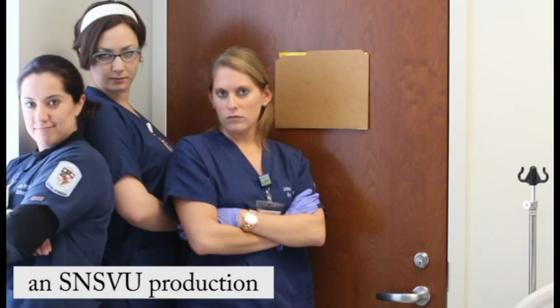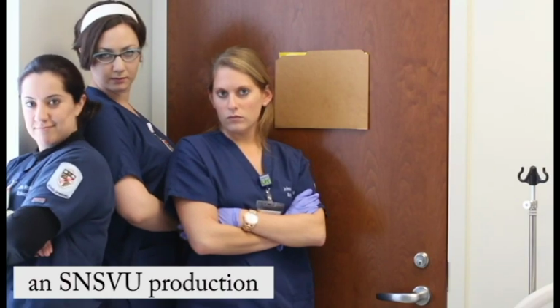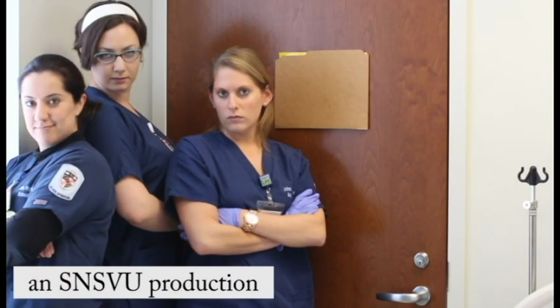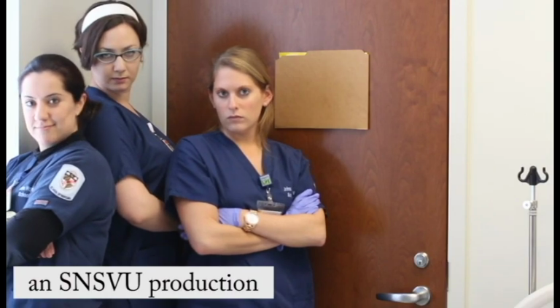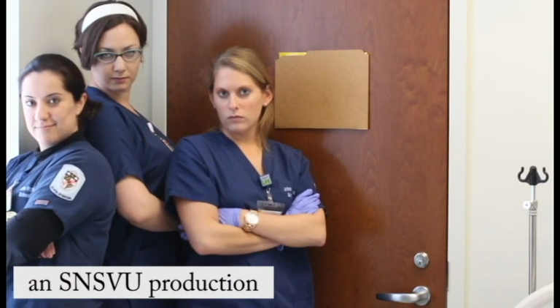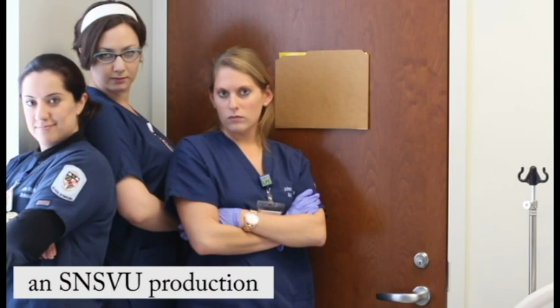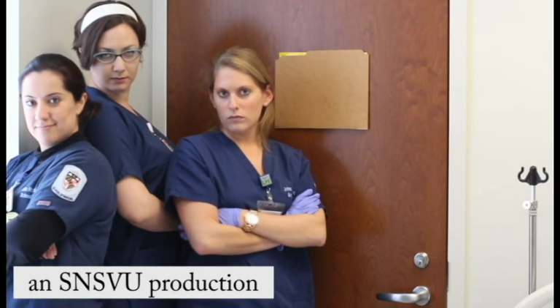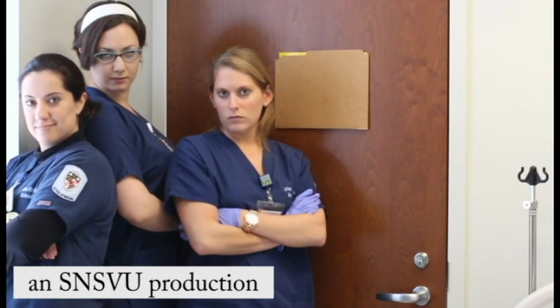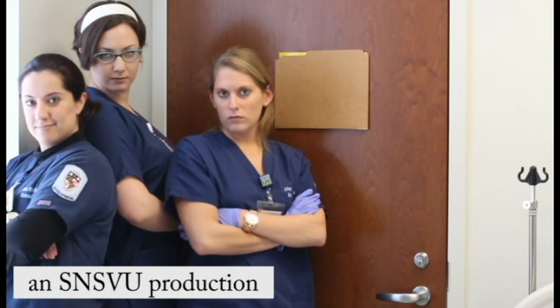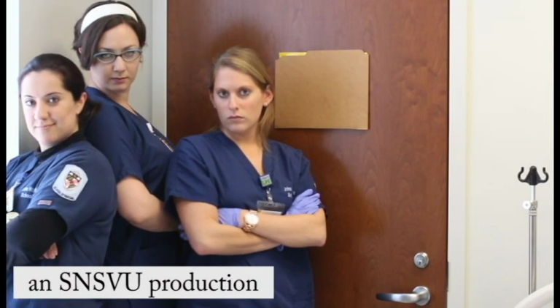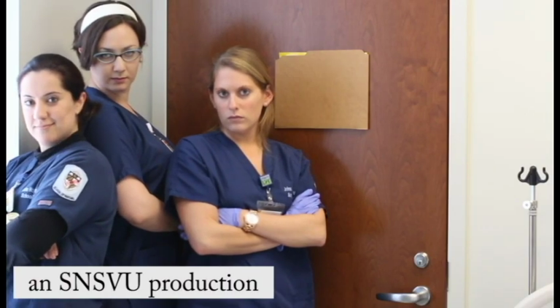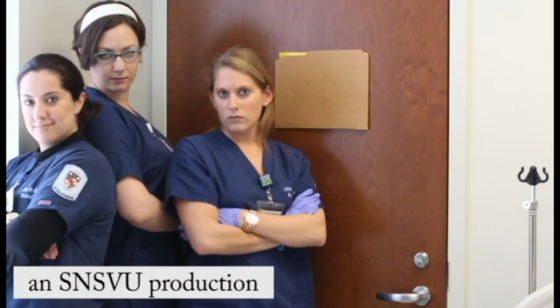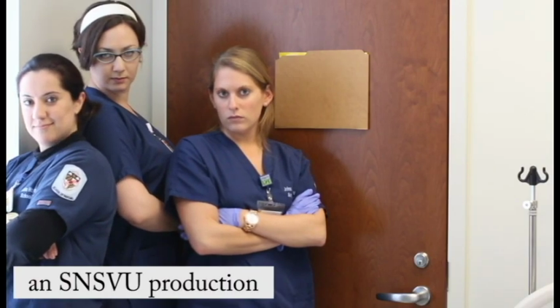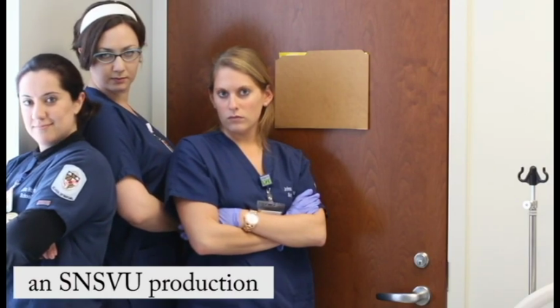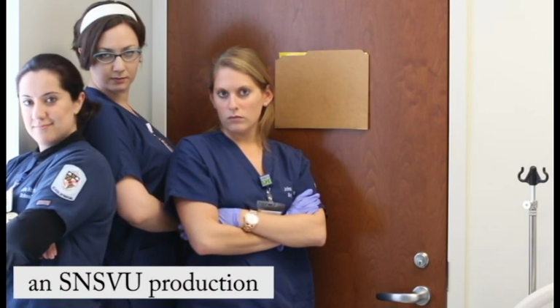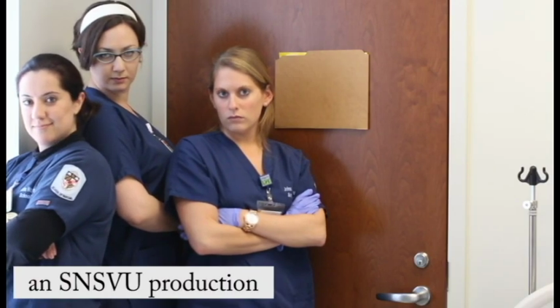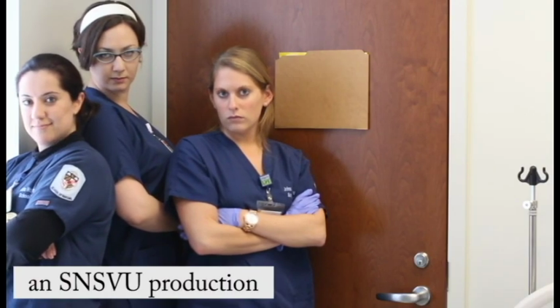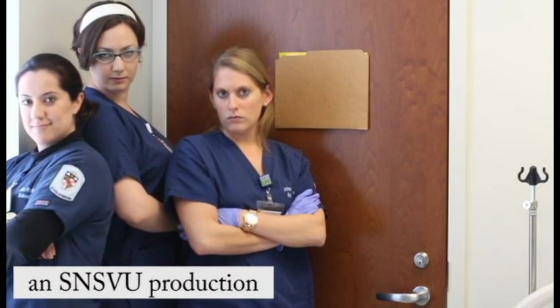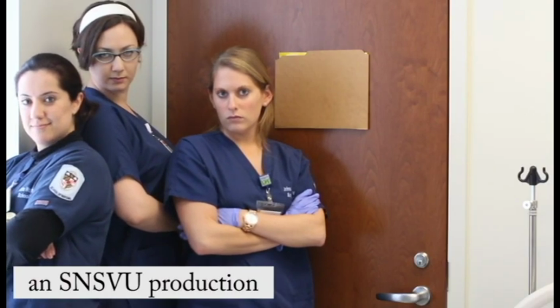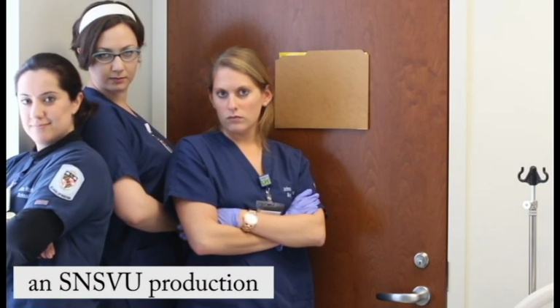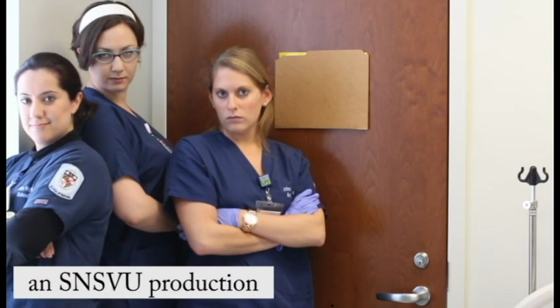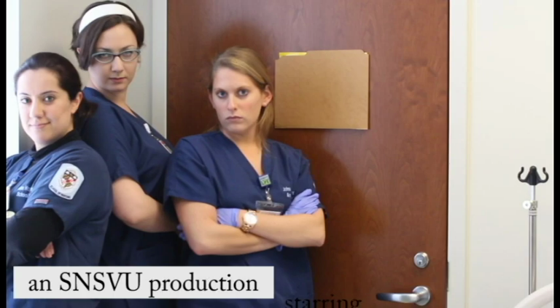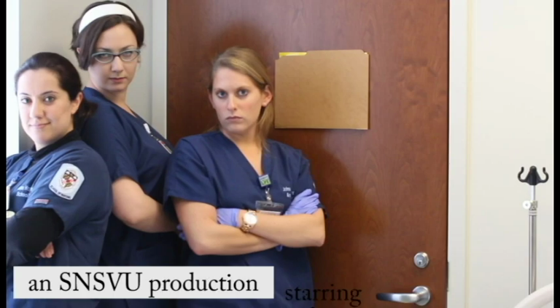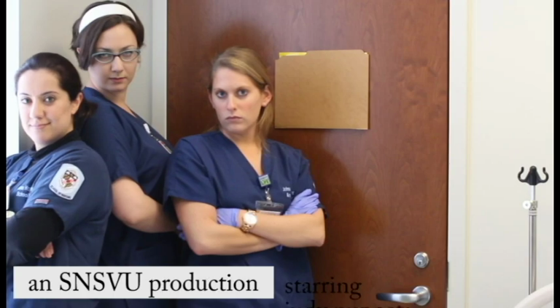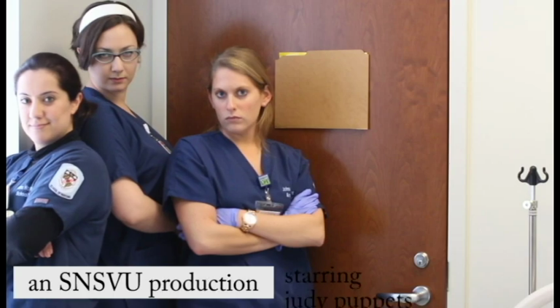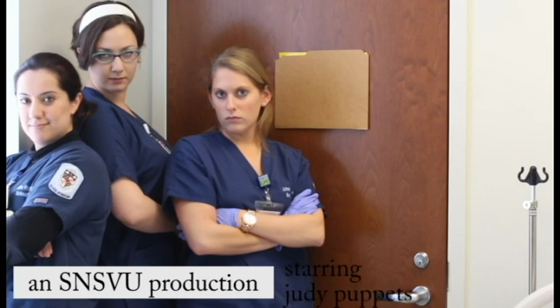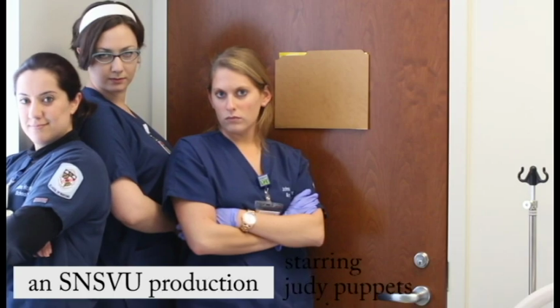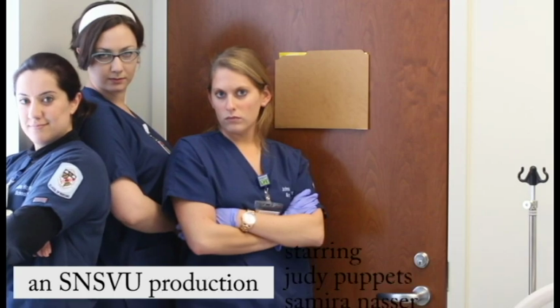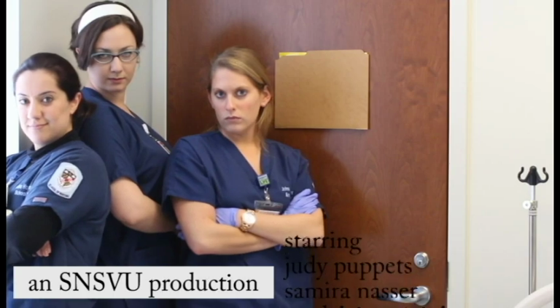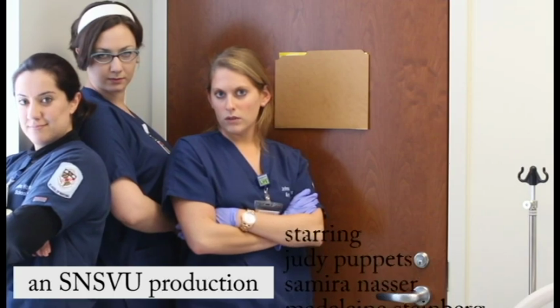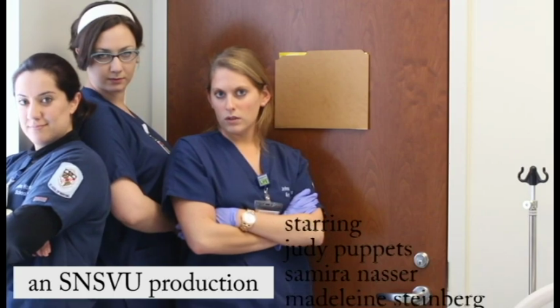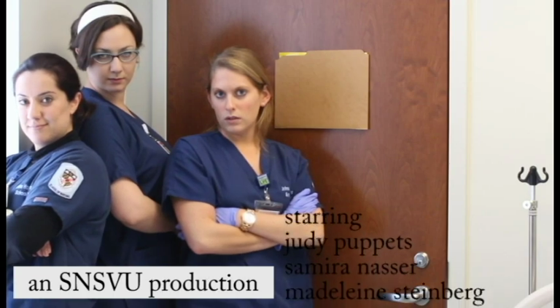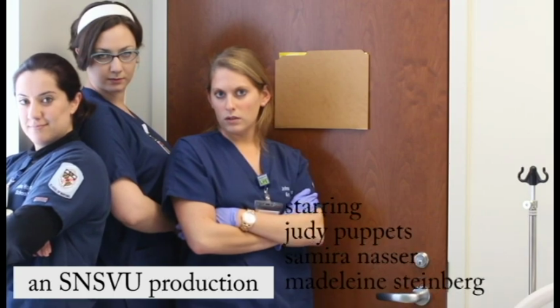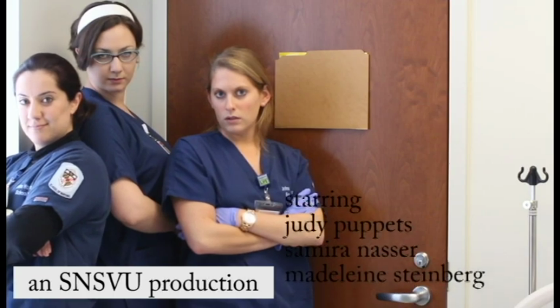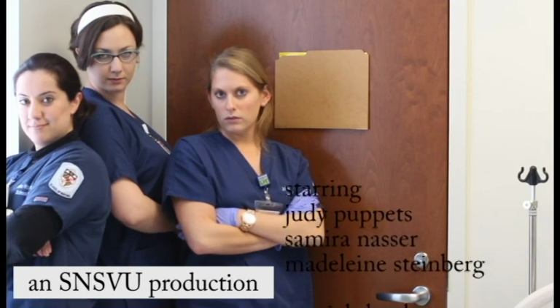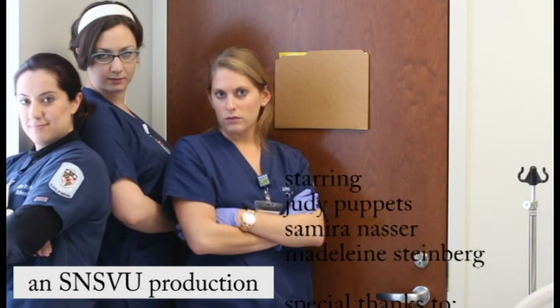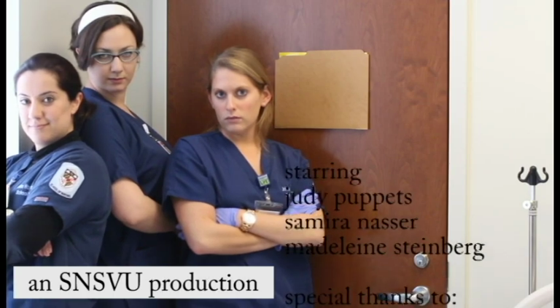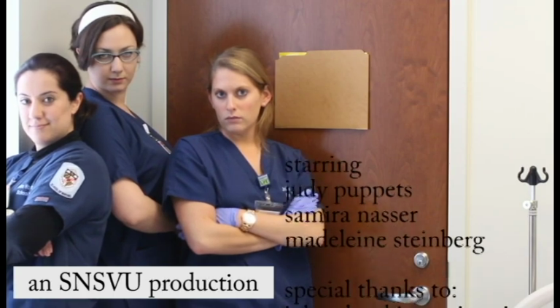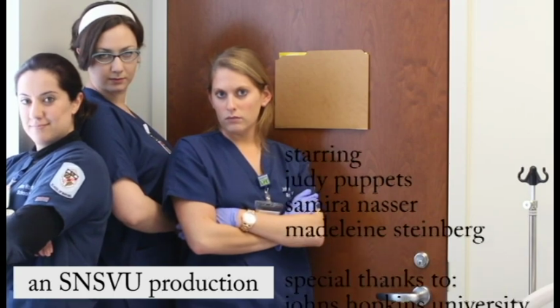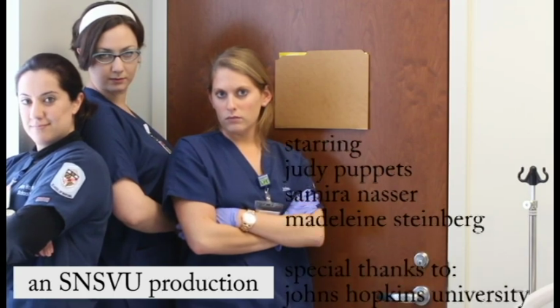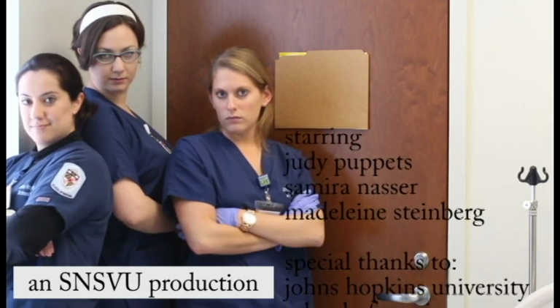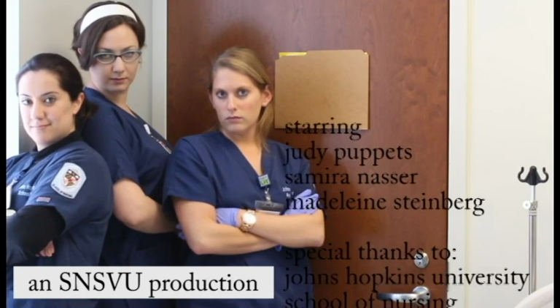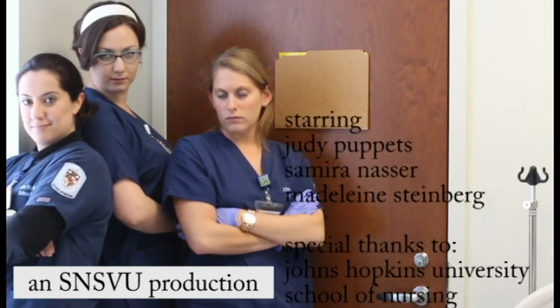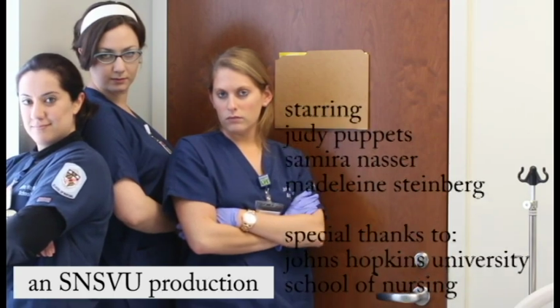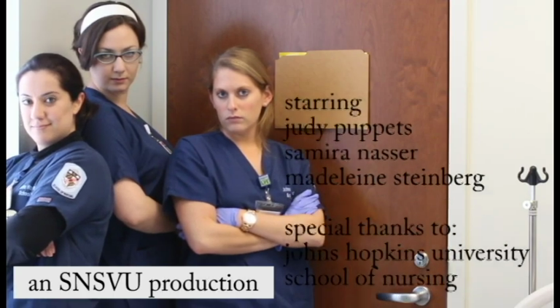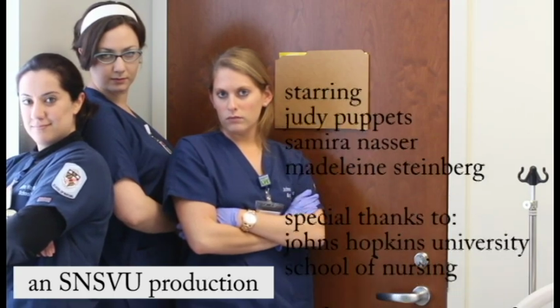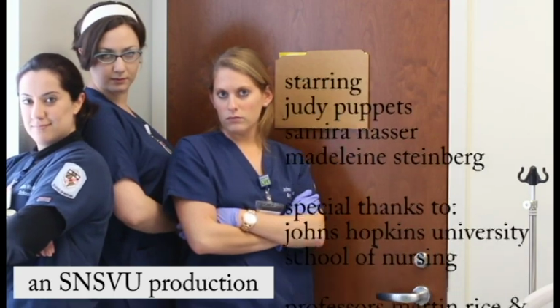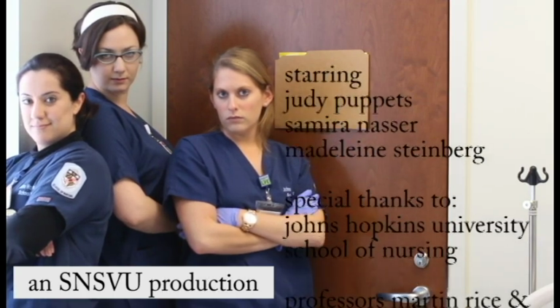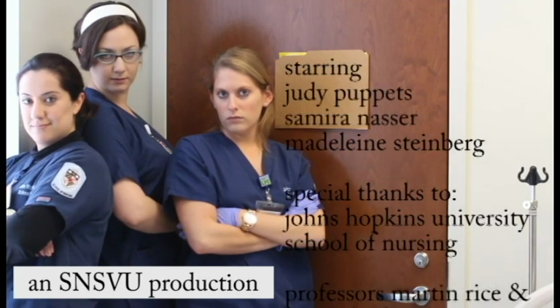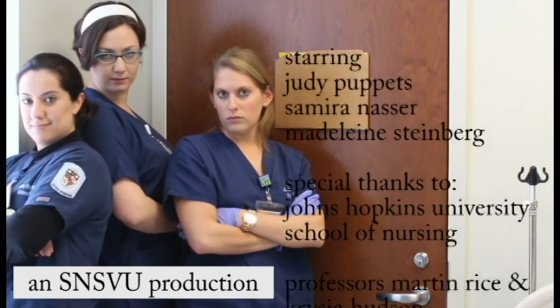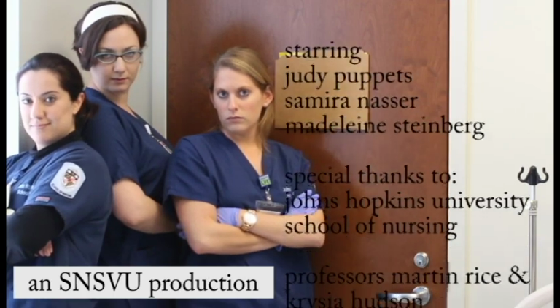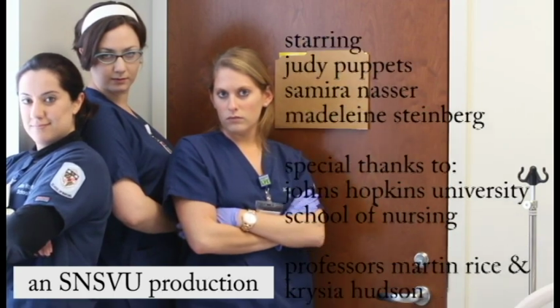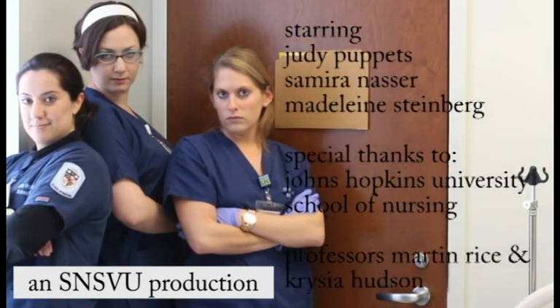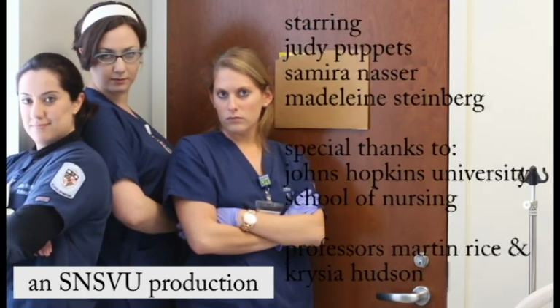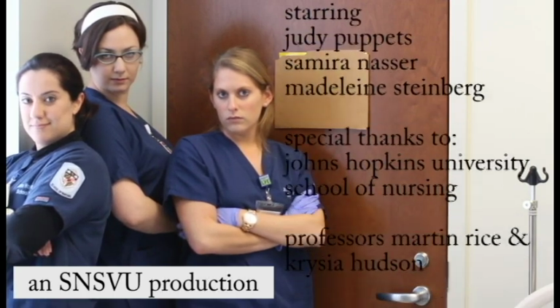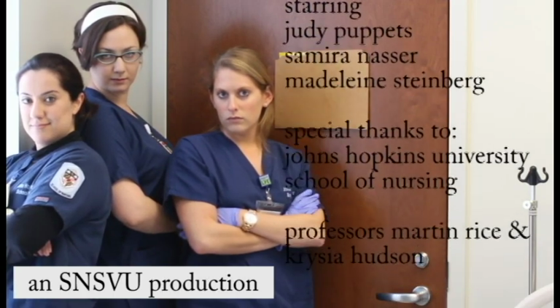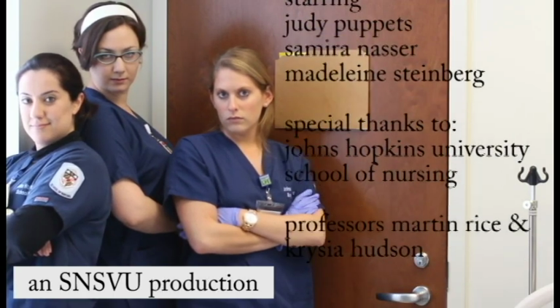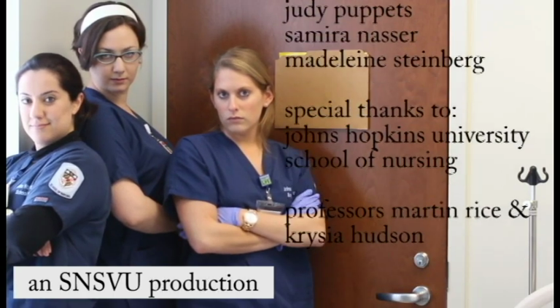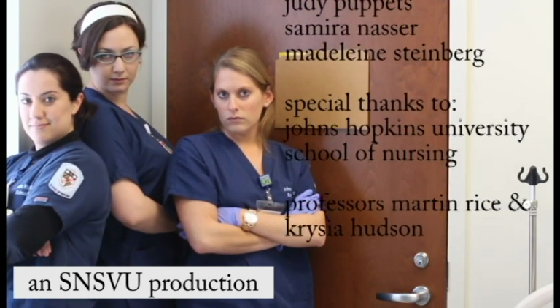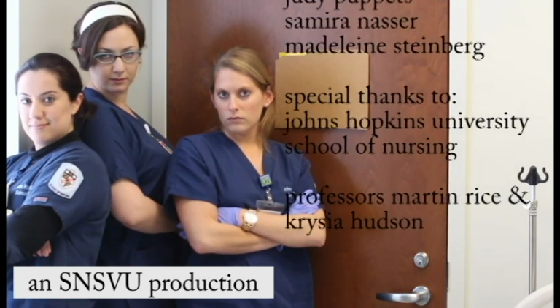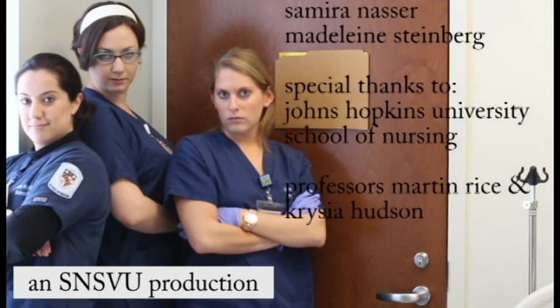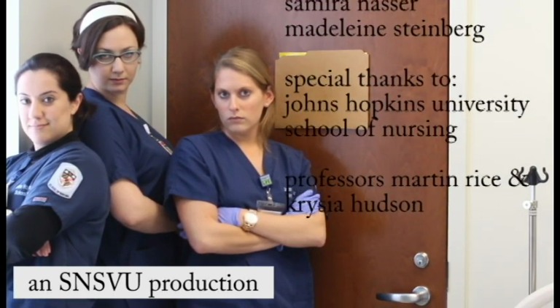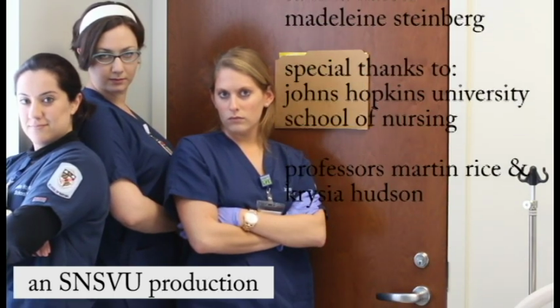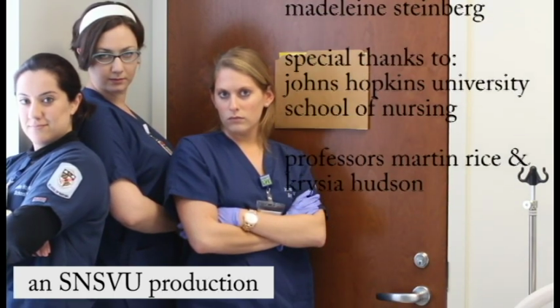Now you know the ins and outs of CDUs. Post comments or requests for the next SNSVU investigation.